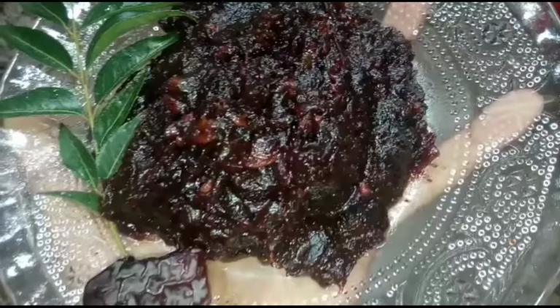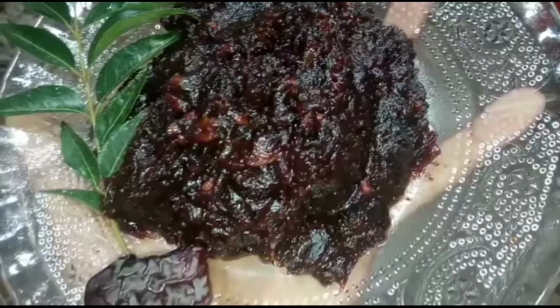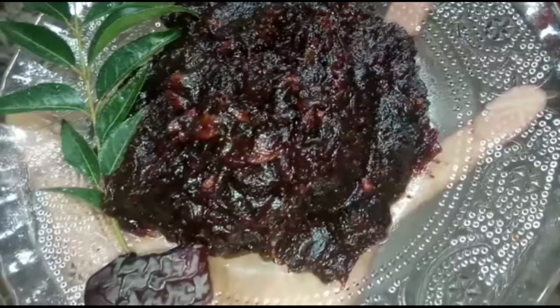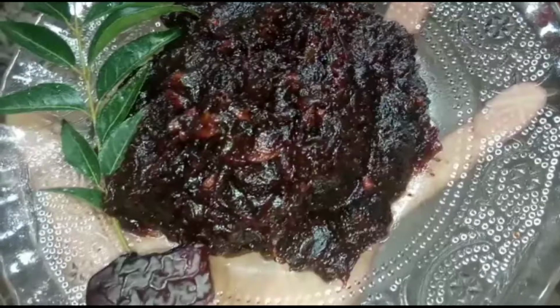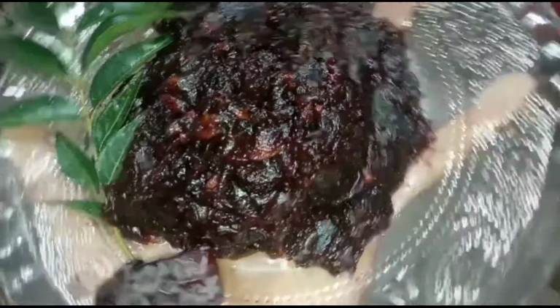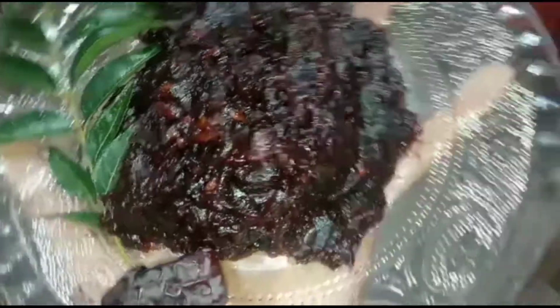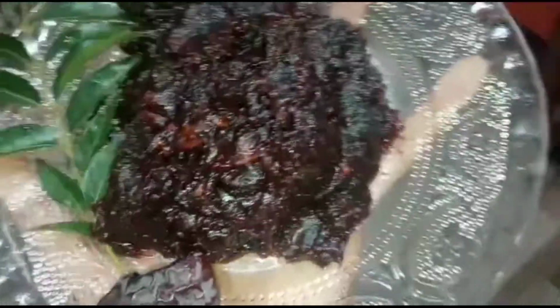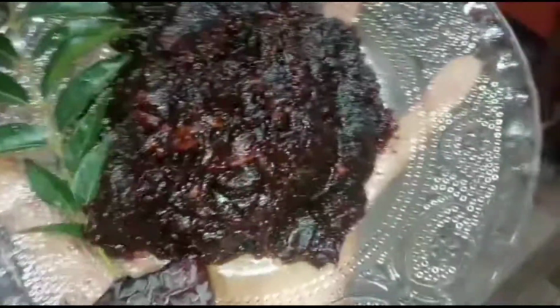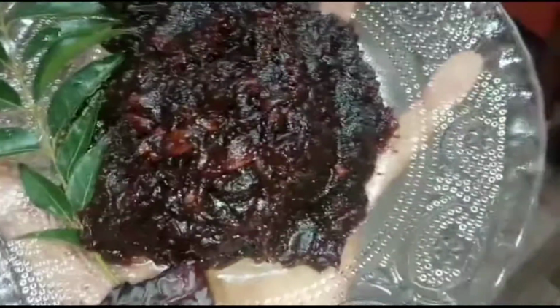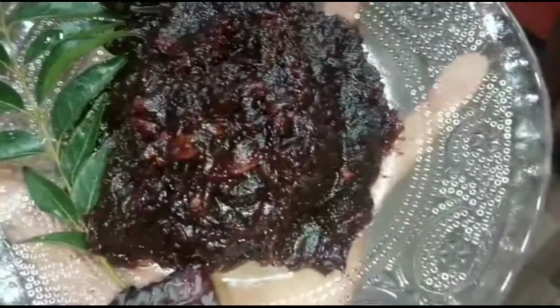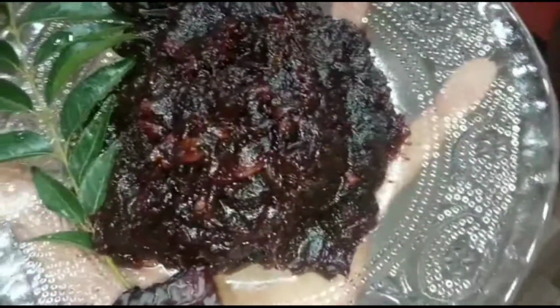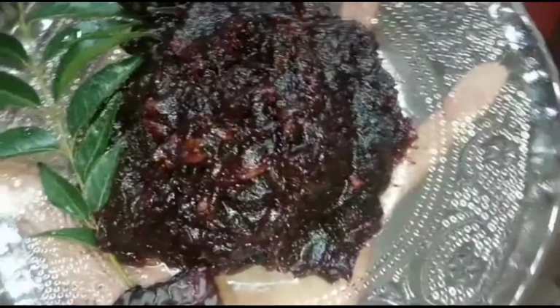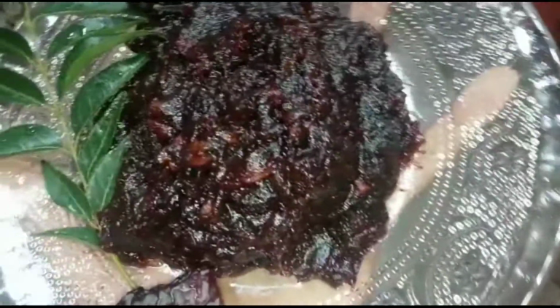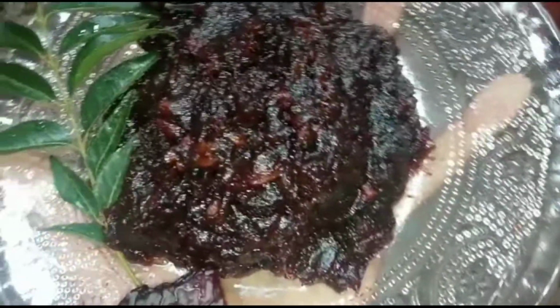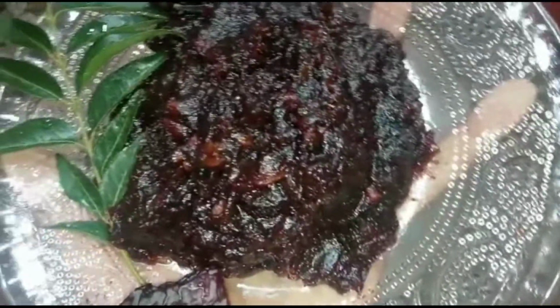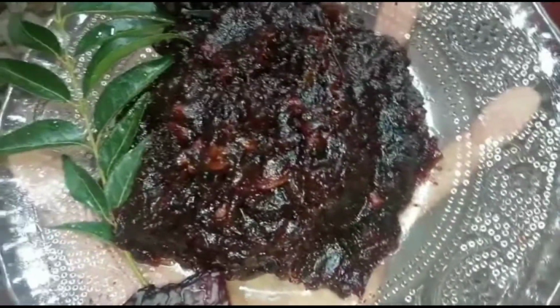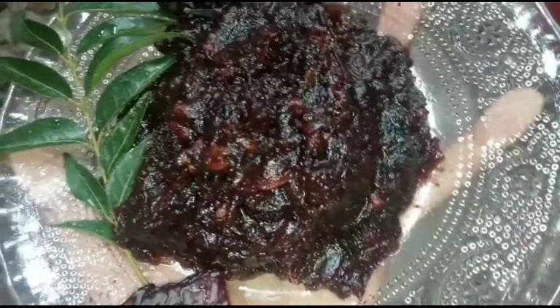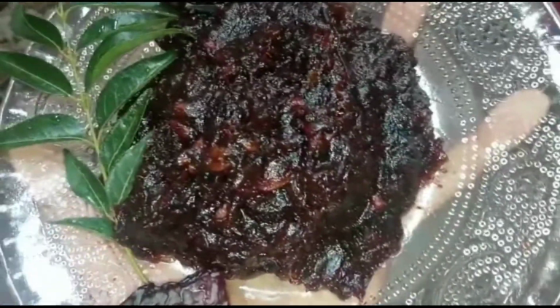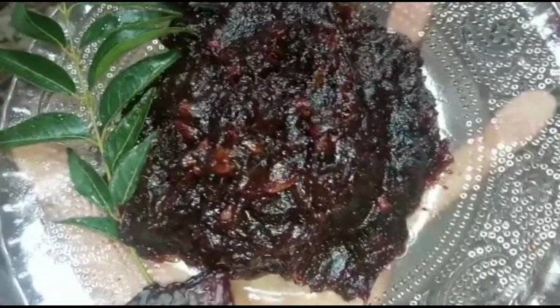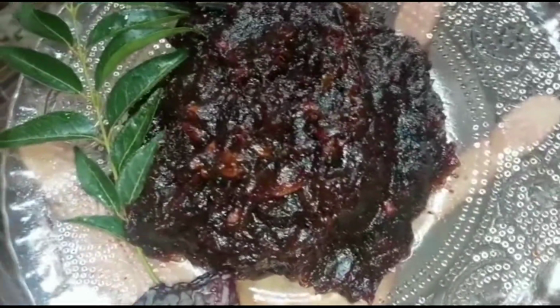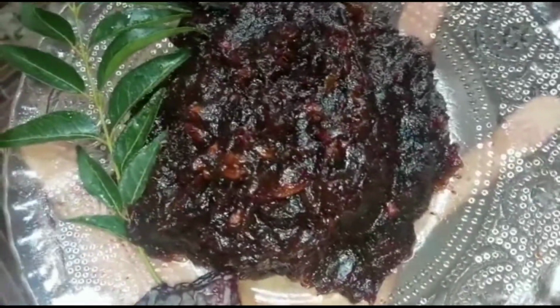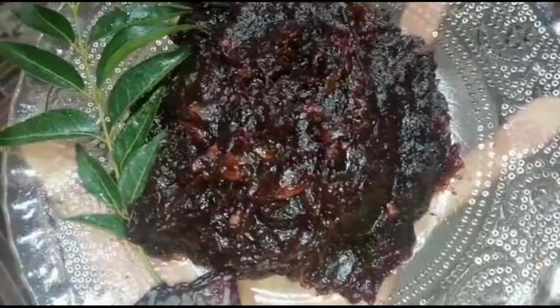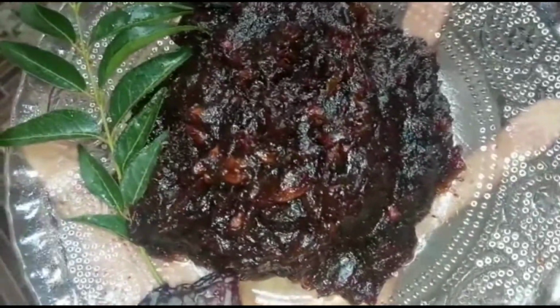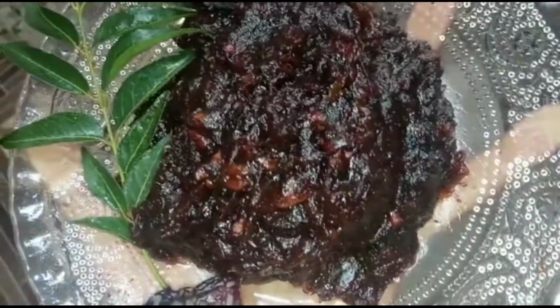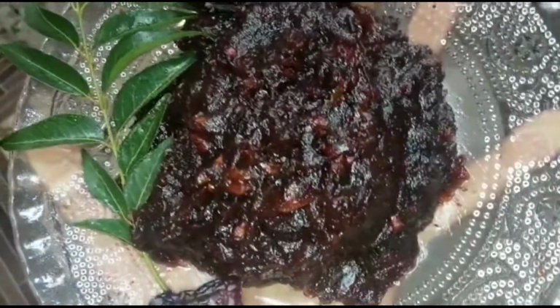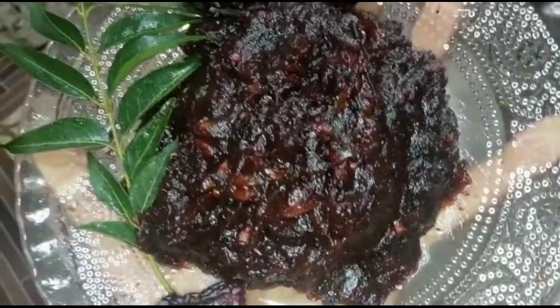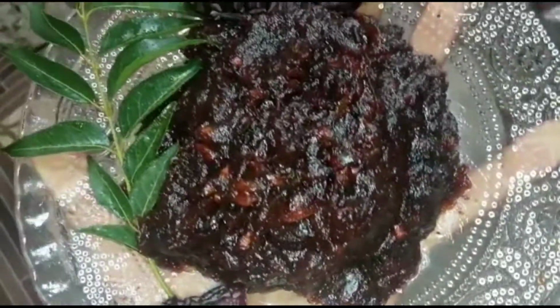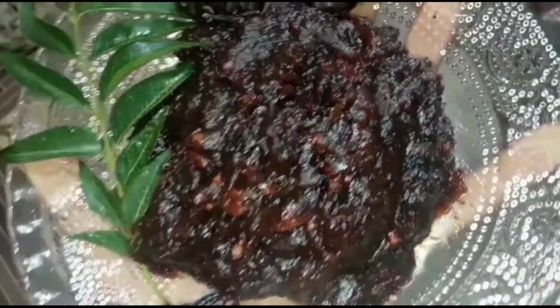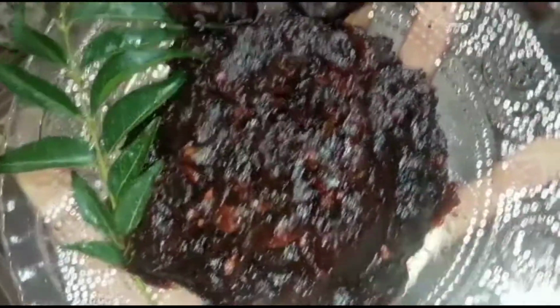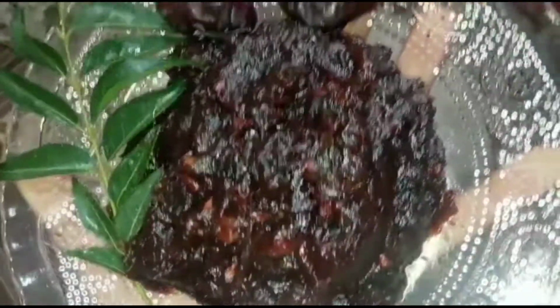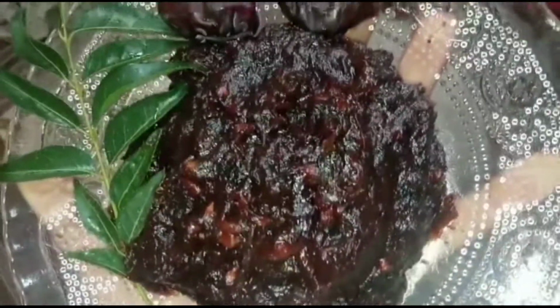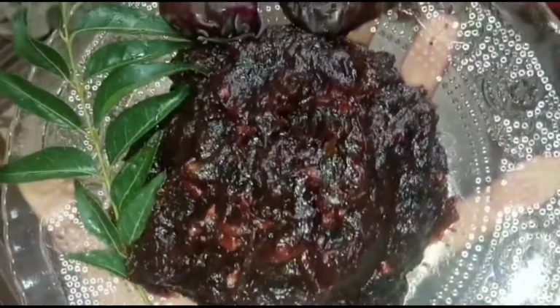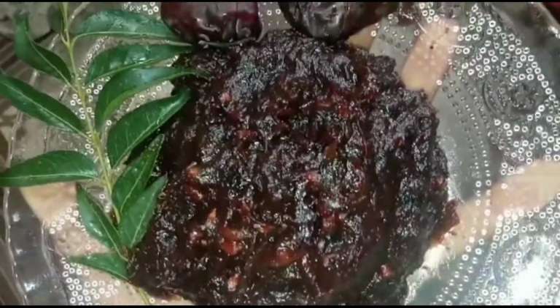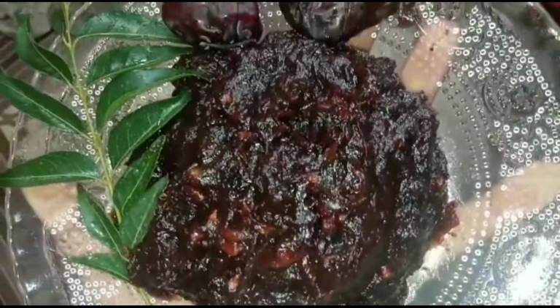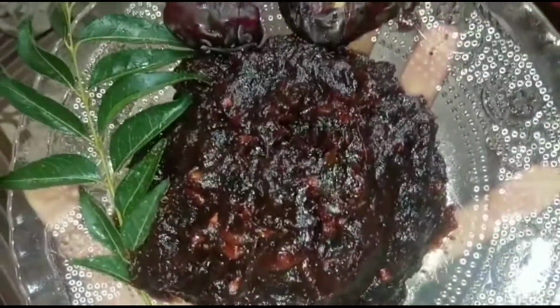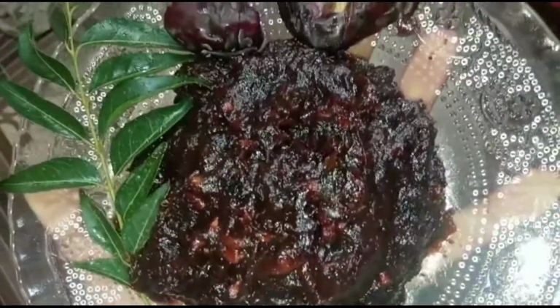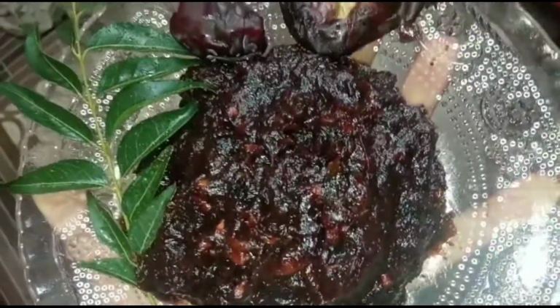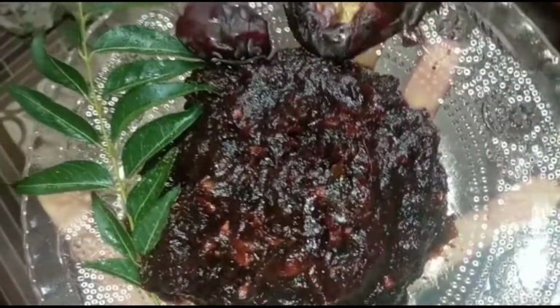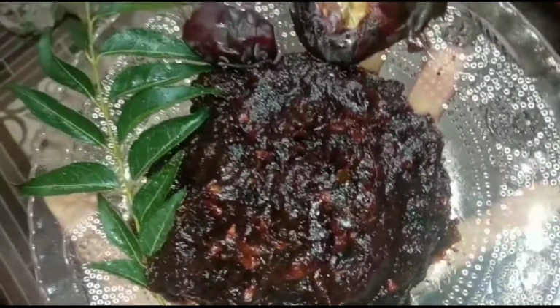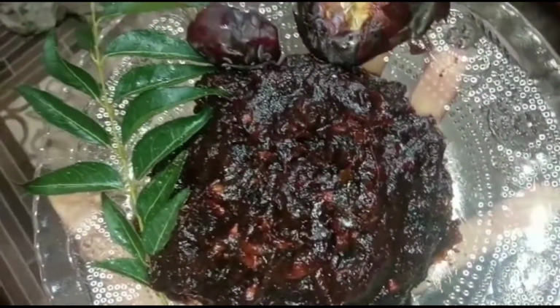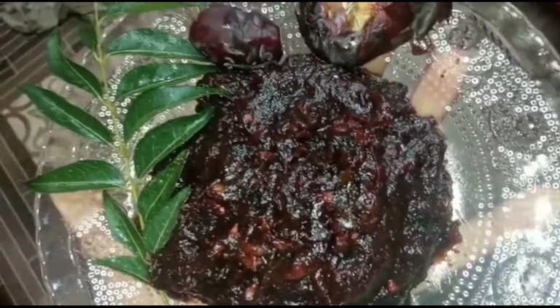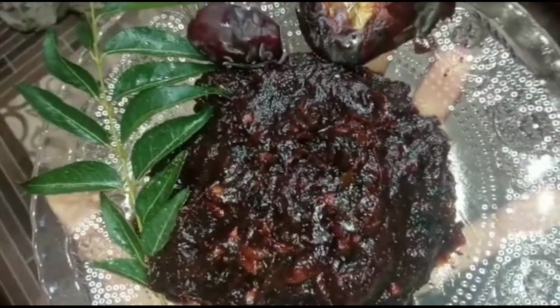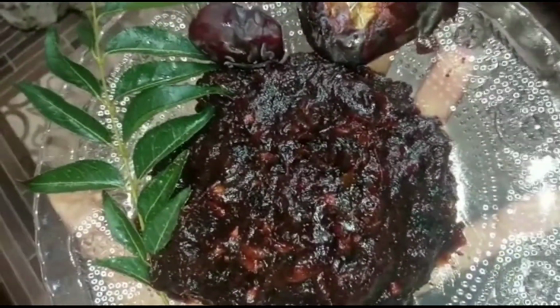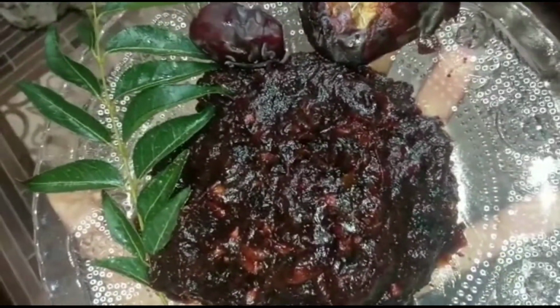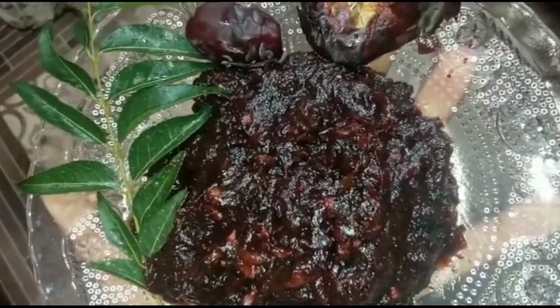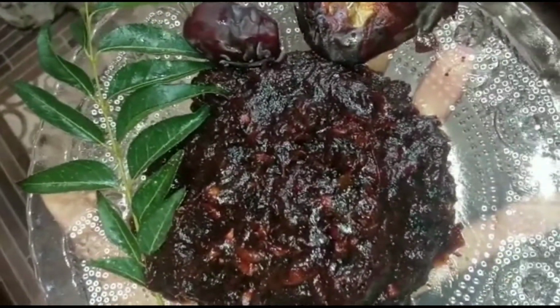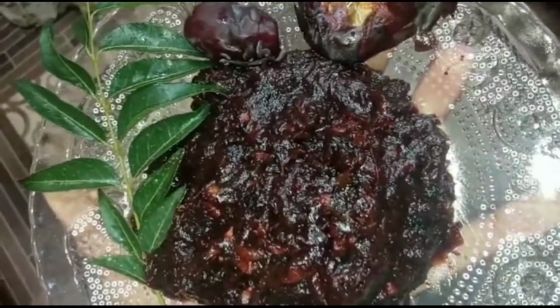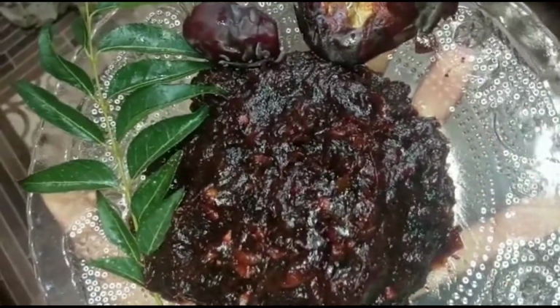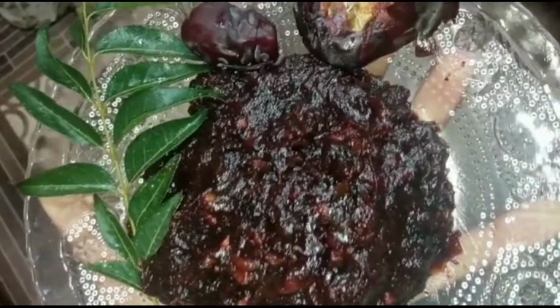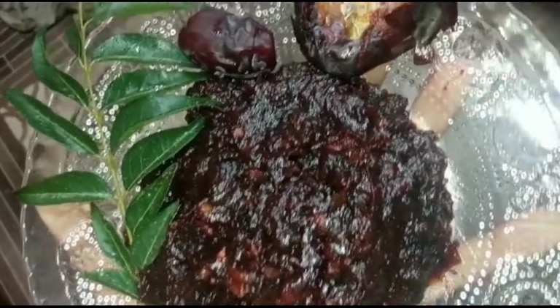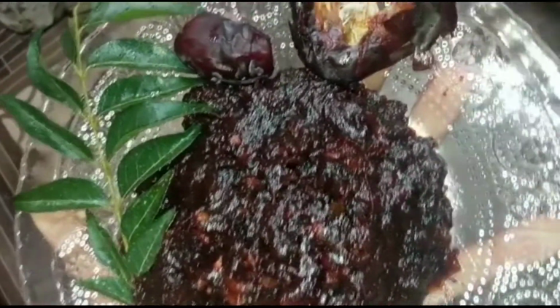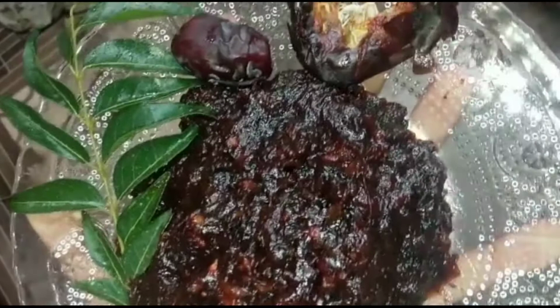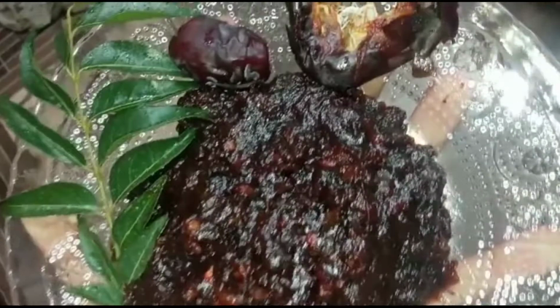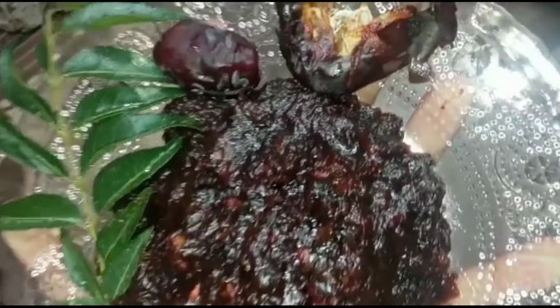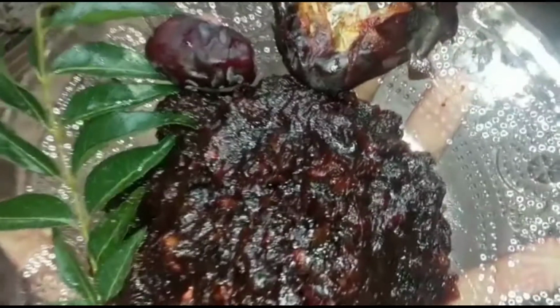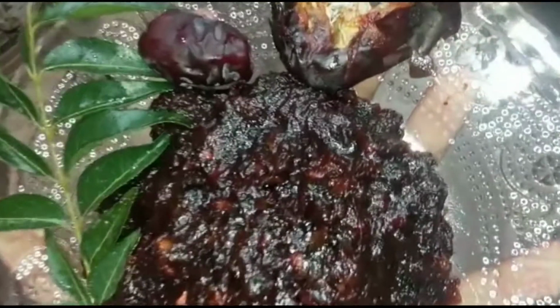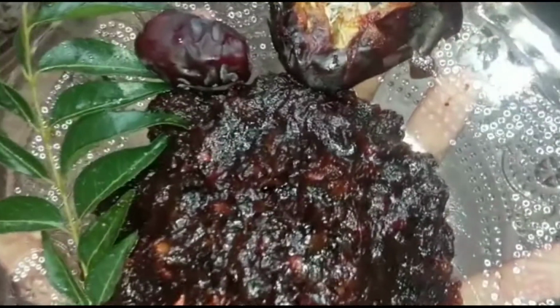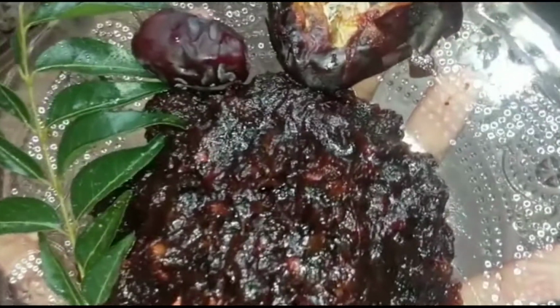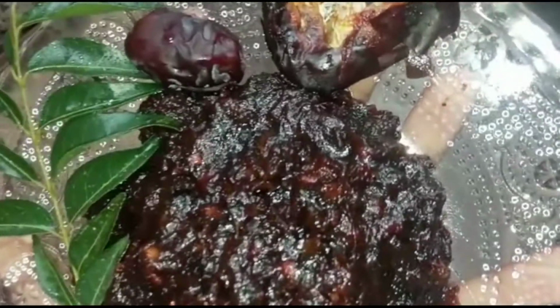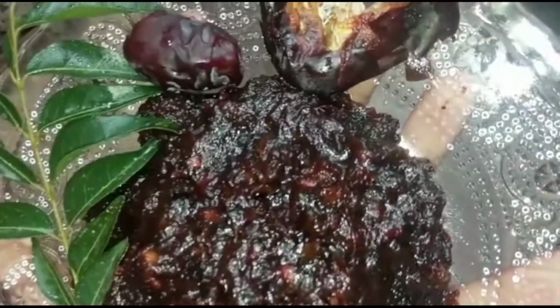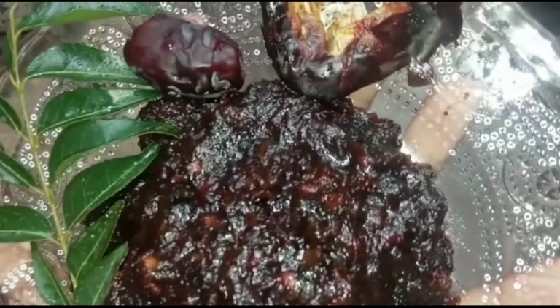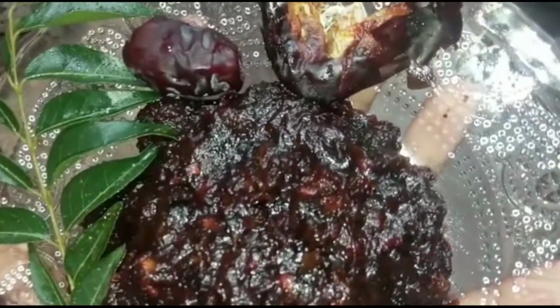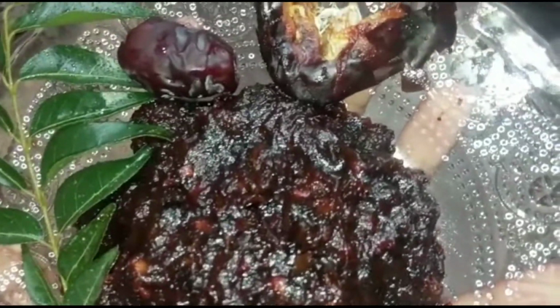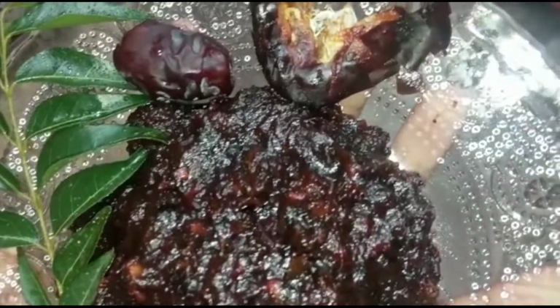Hello friends! Welcome back to our channel GoldenDryo. This is a very tasty recipe for our date's pickle.